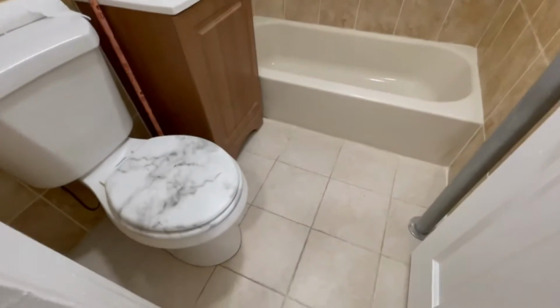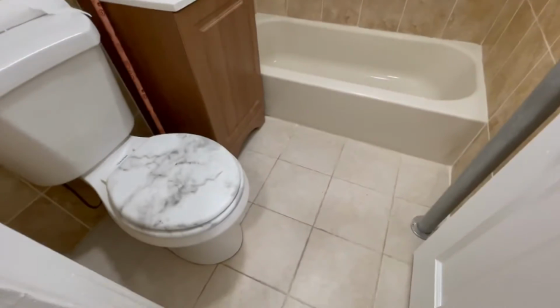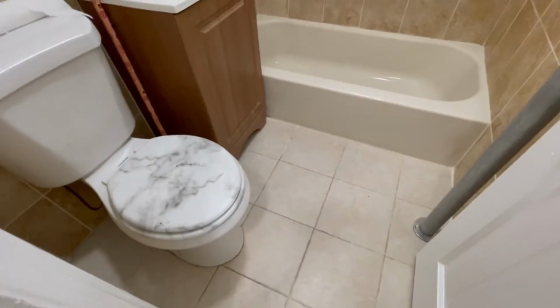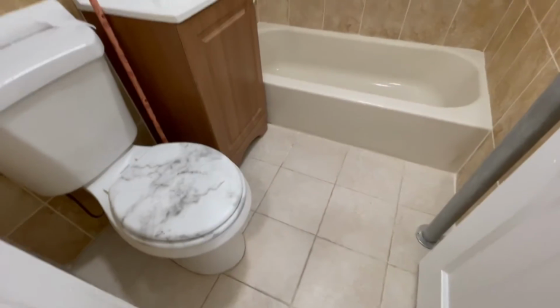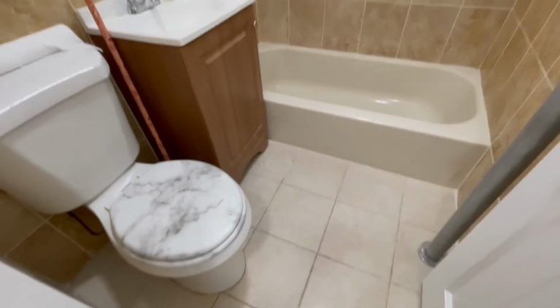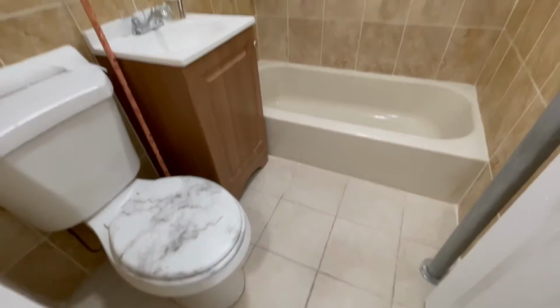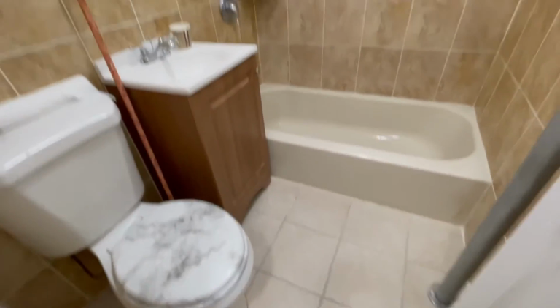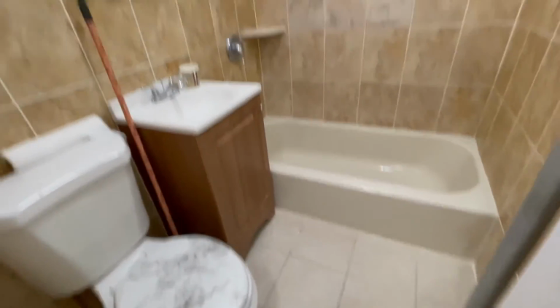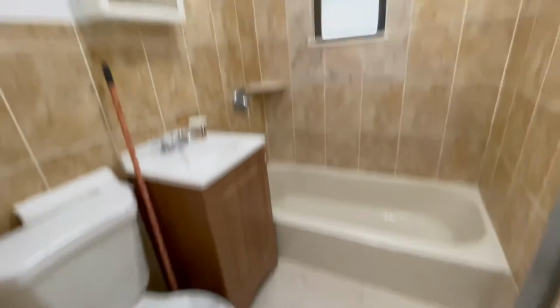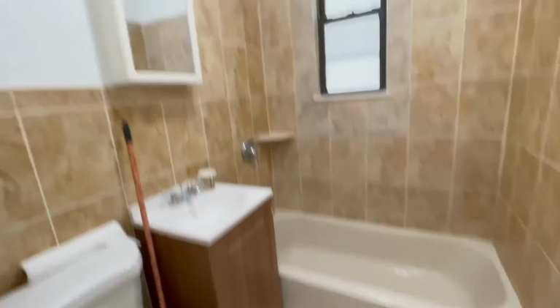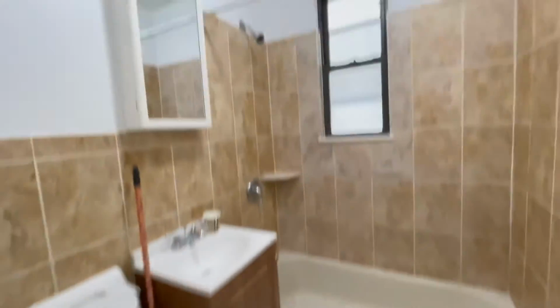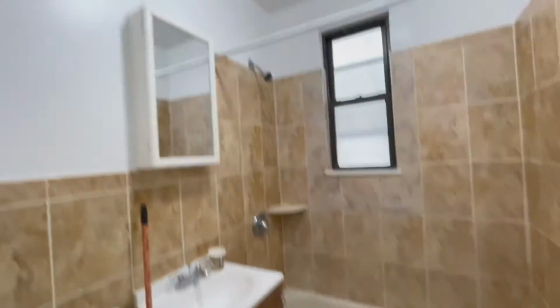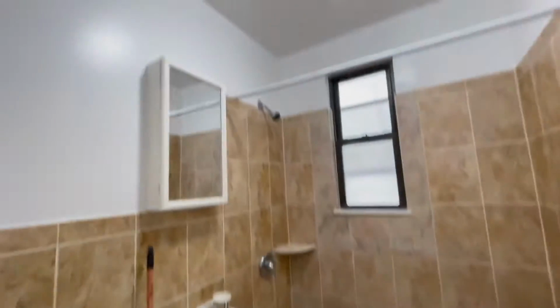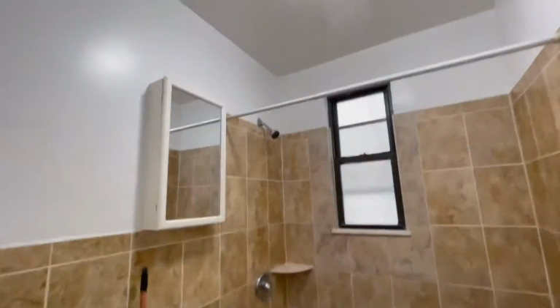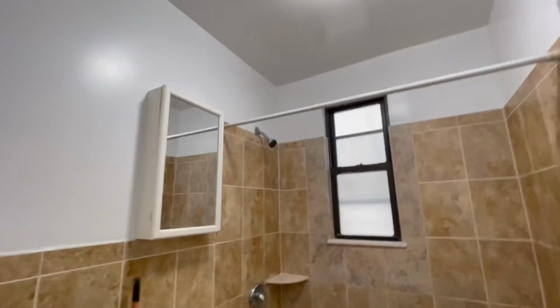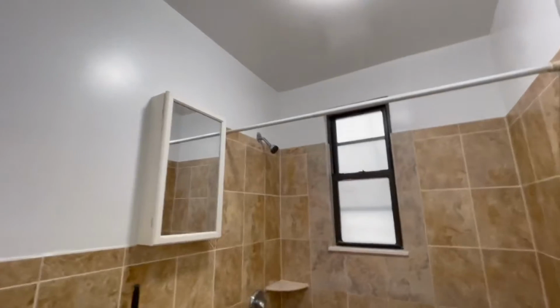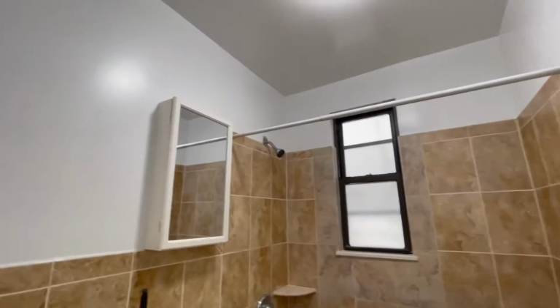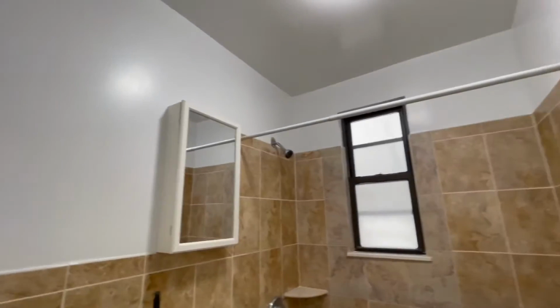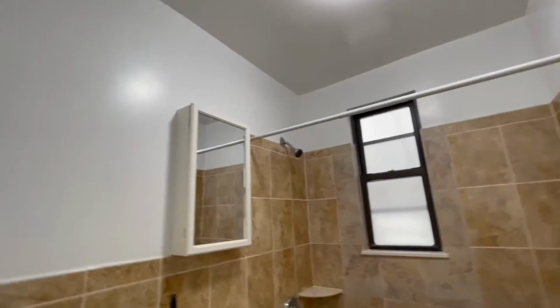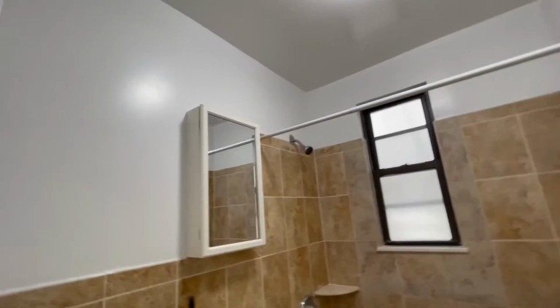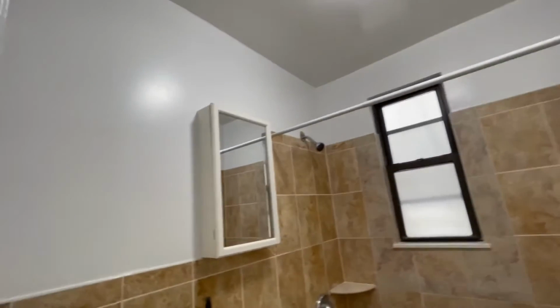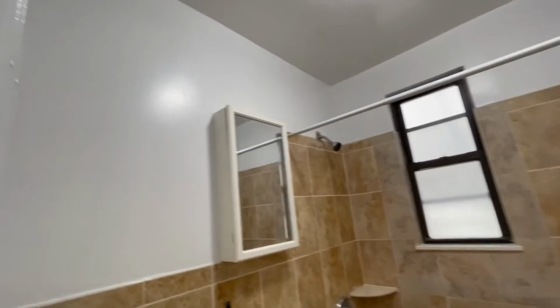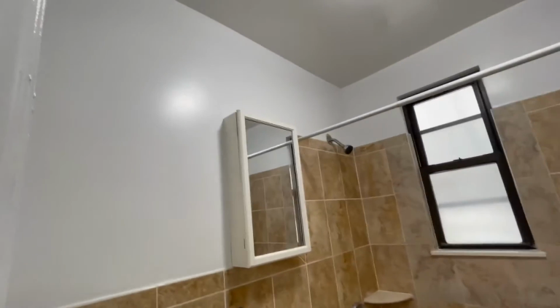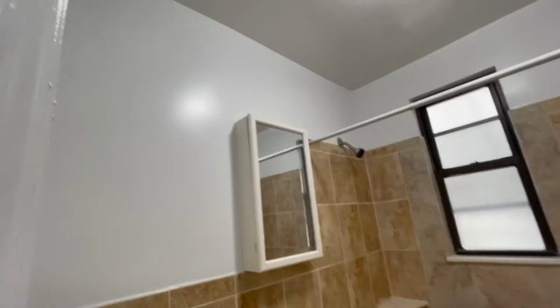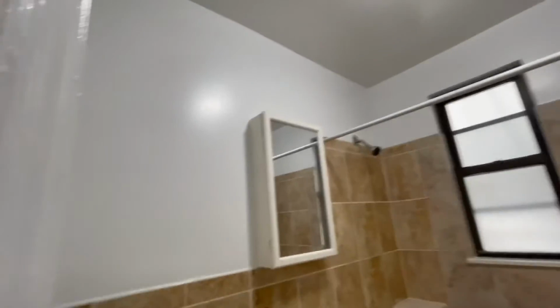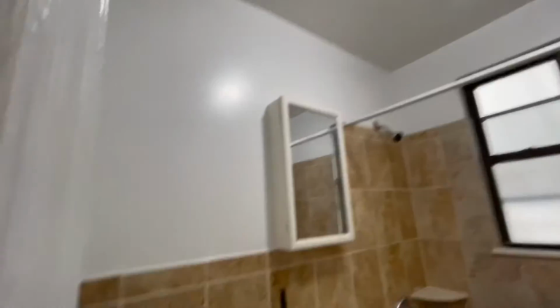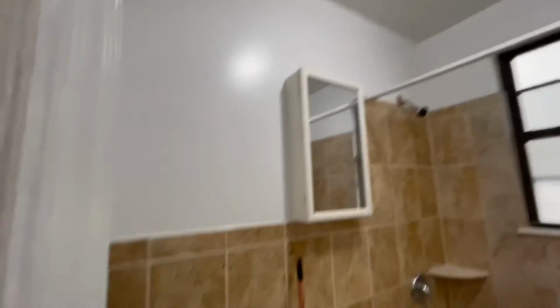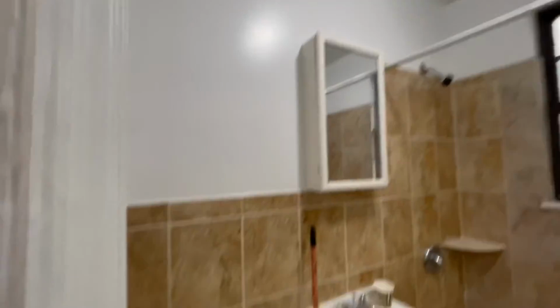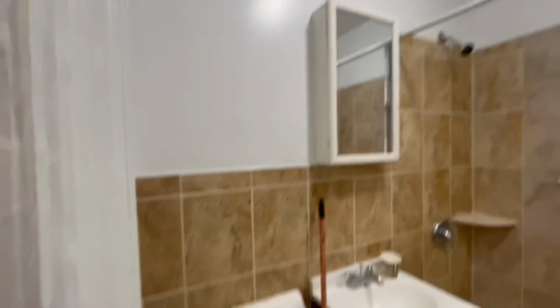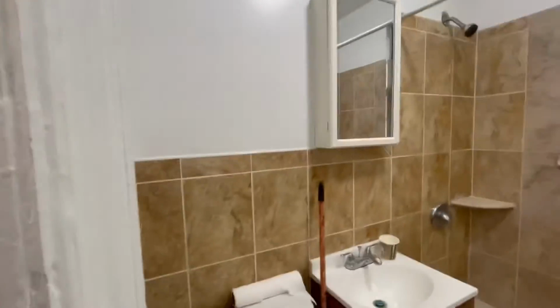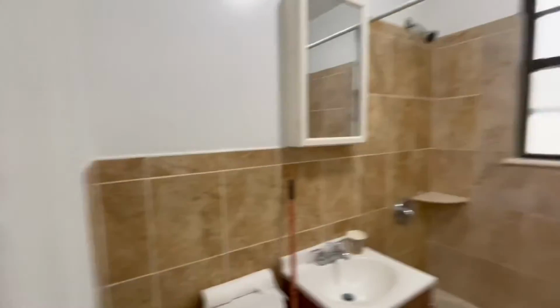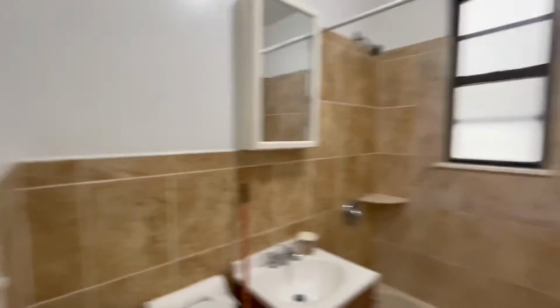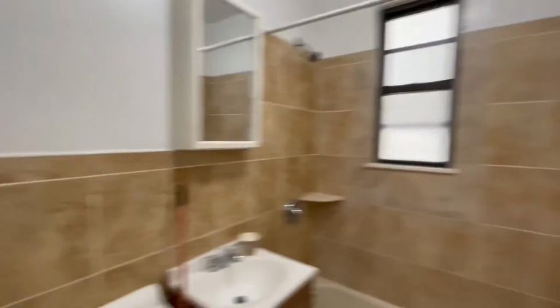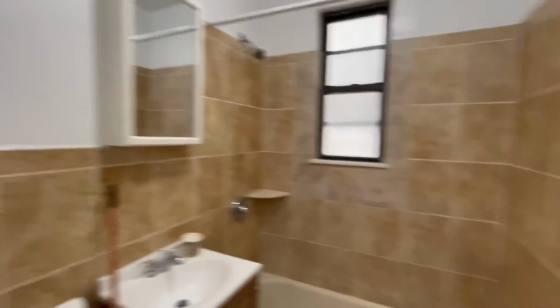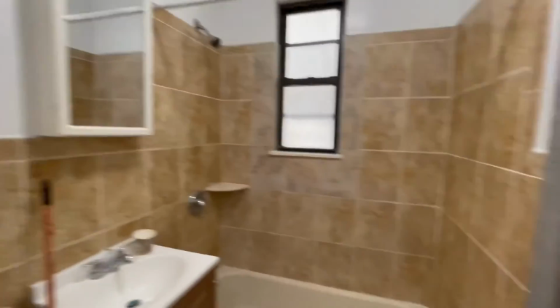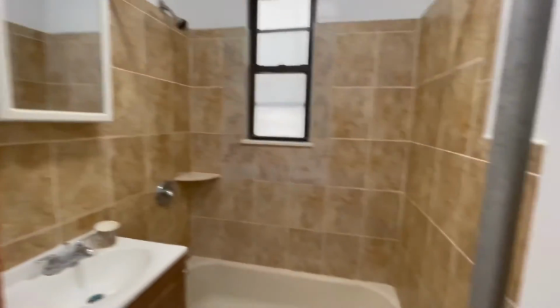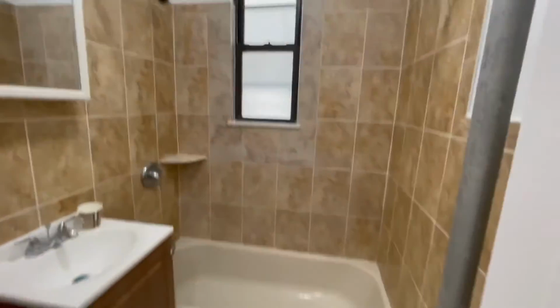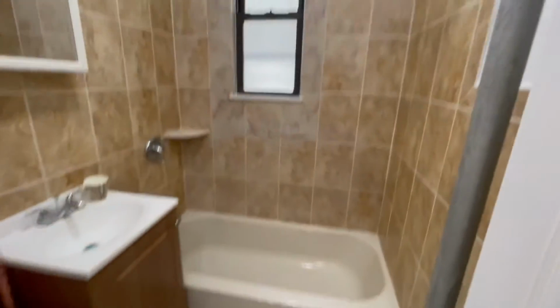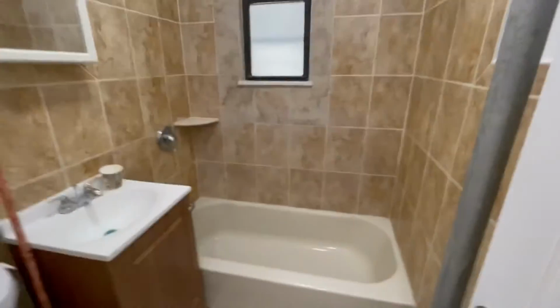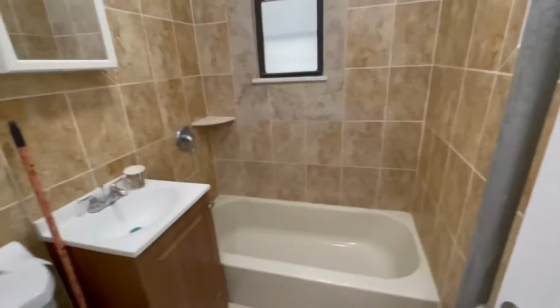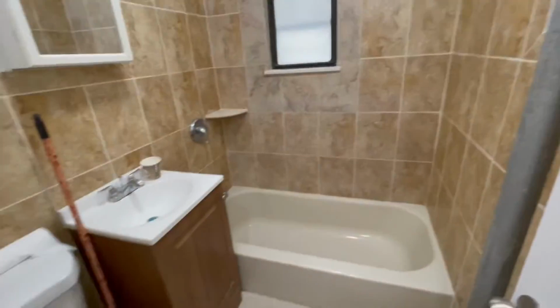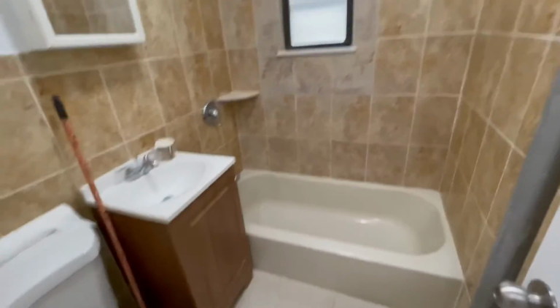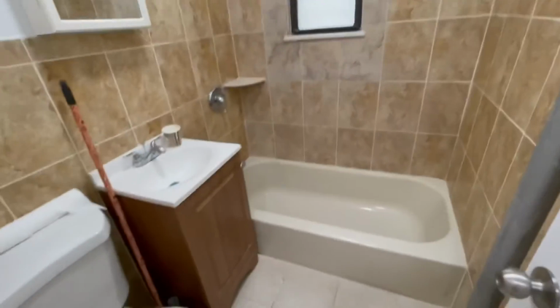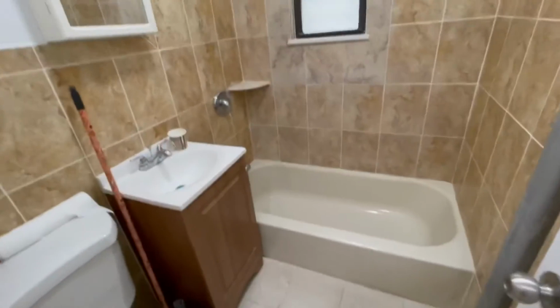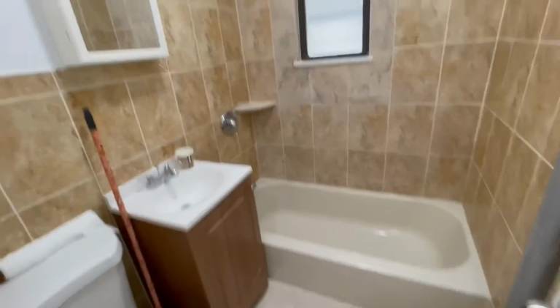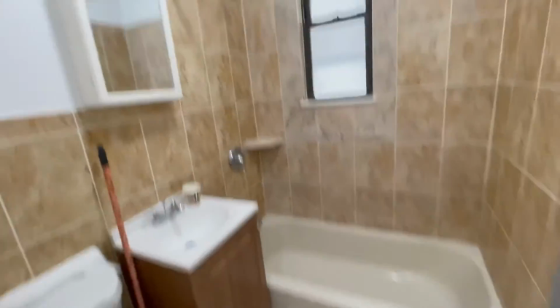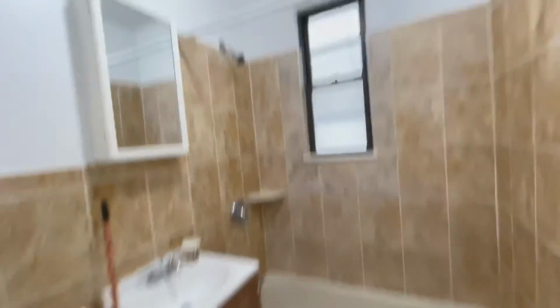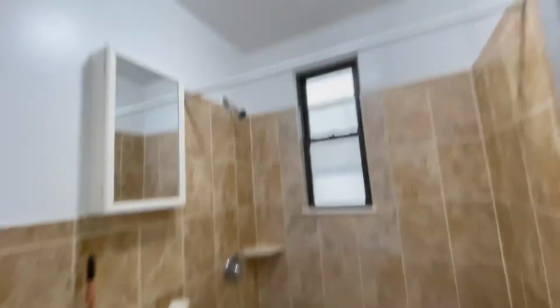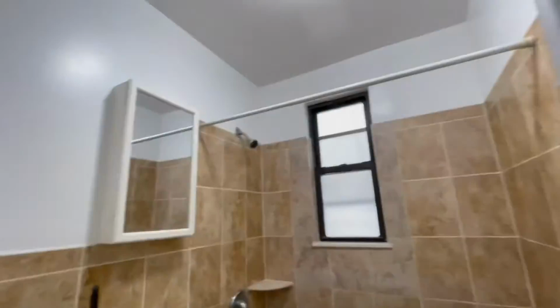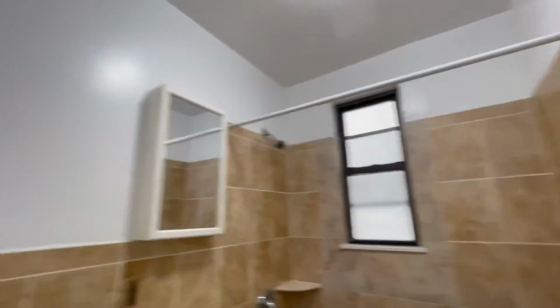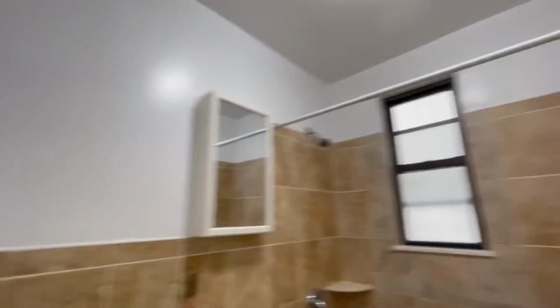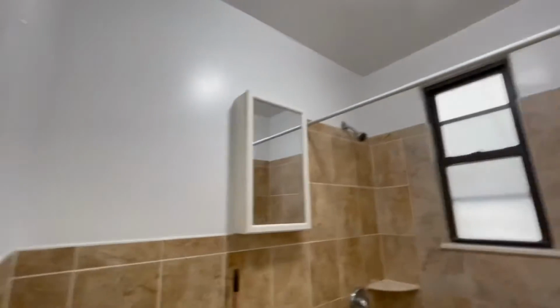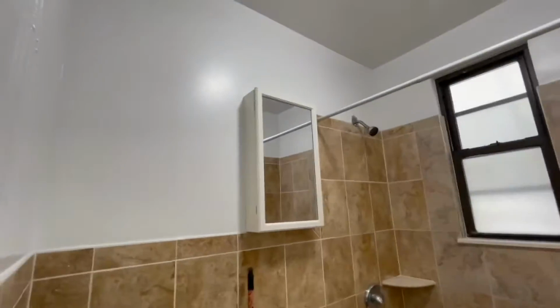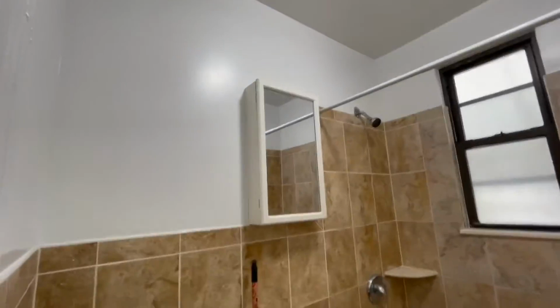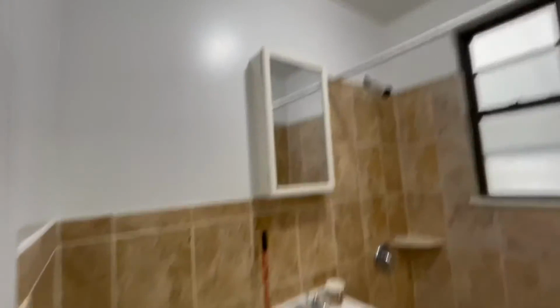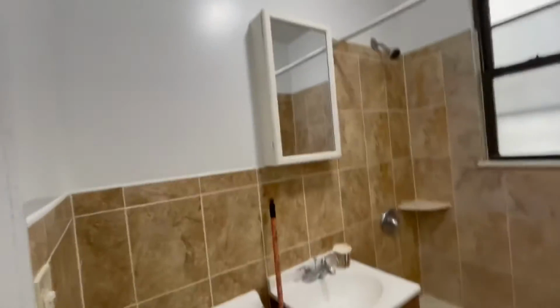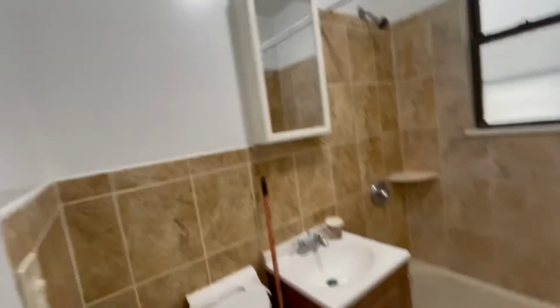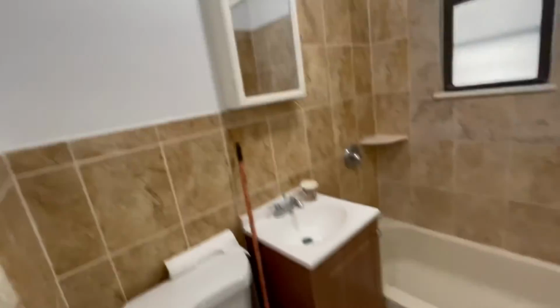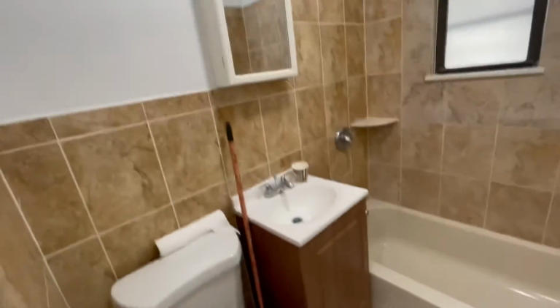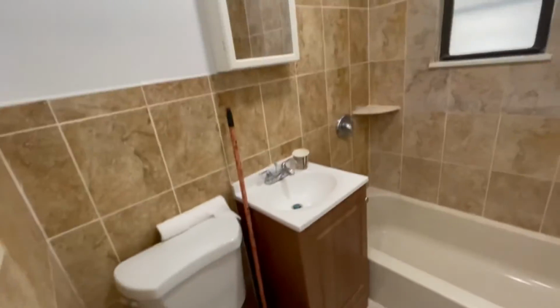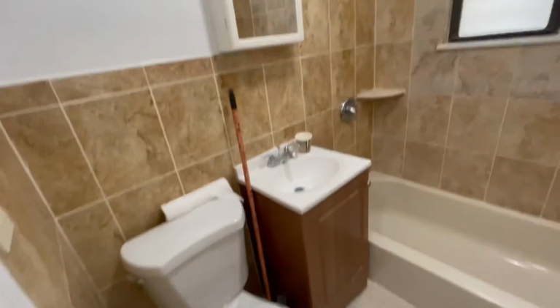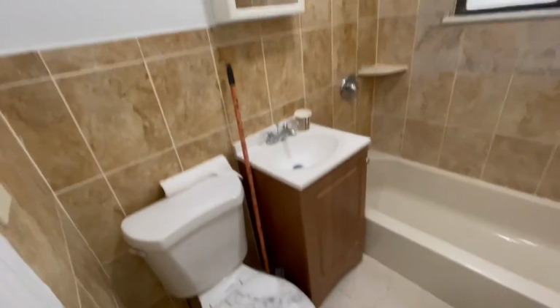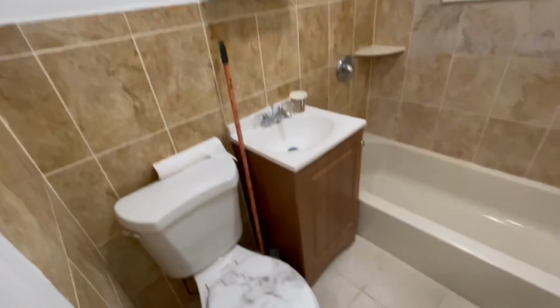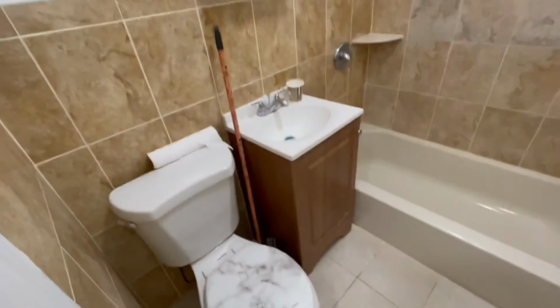Nice bathroom with a window, bathtub, and beautiful tiling.